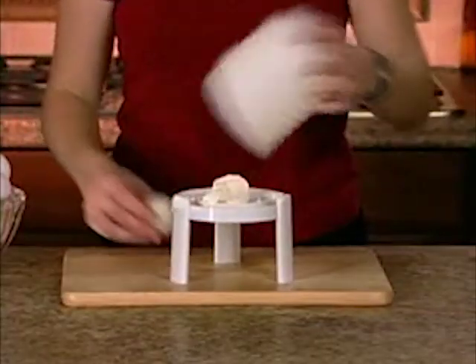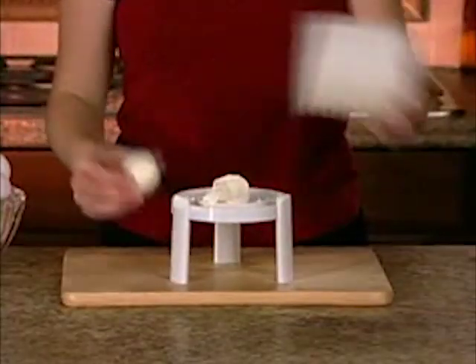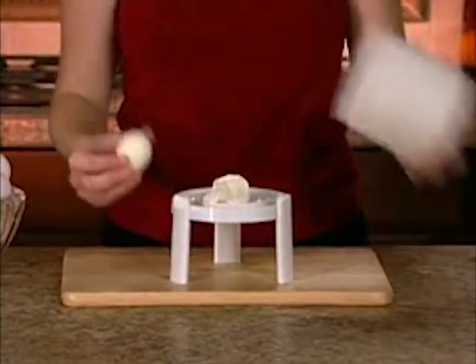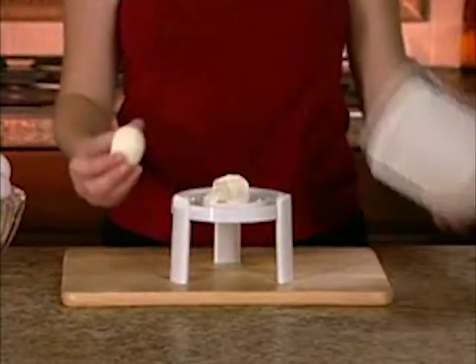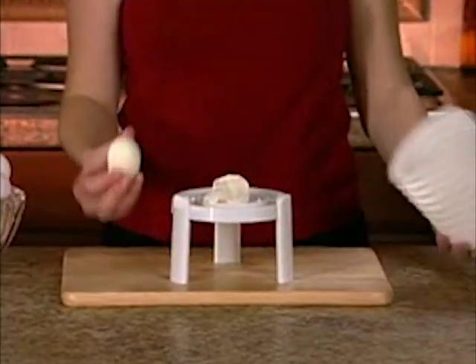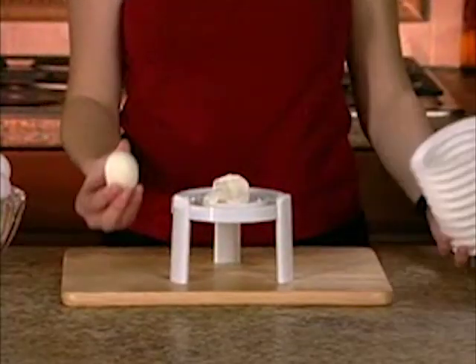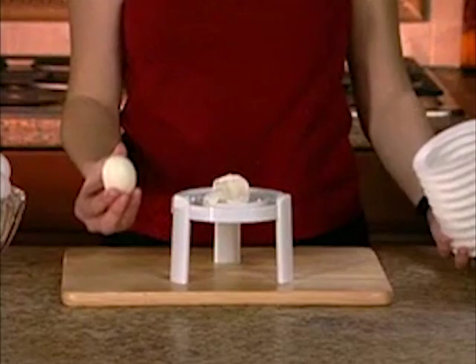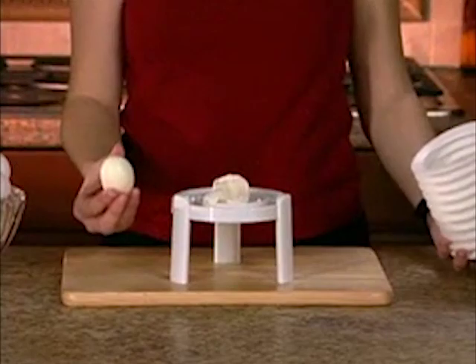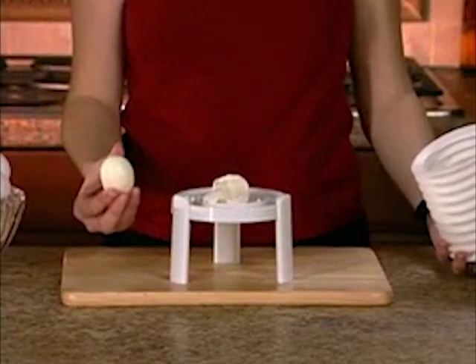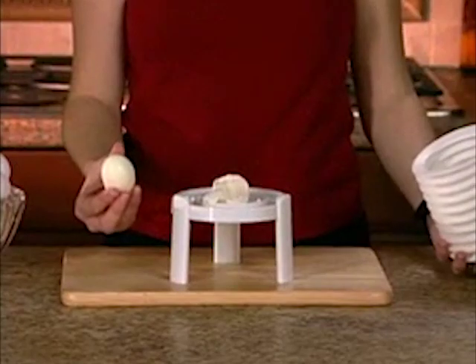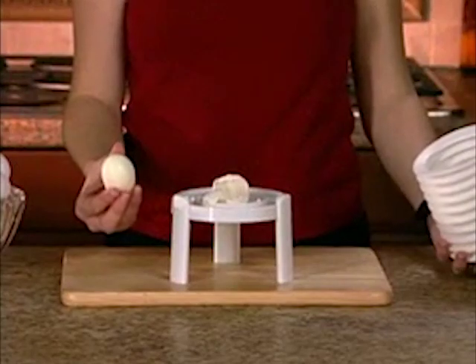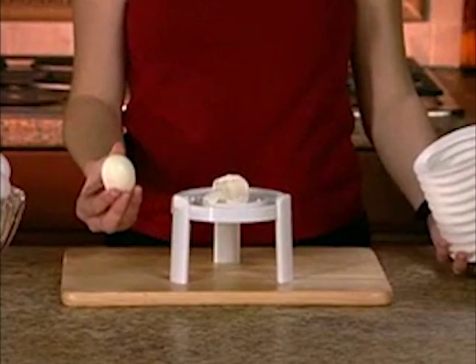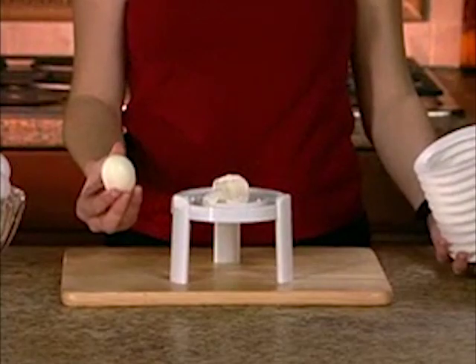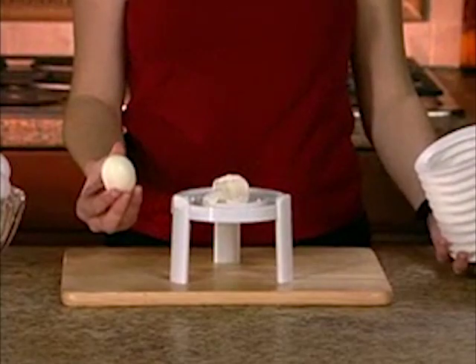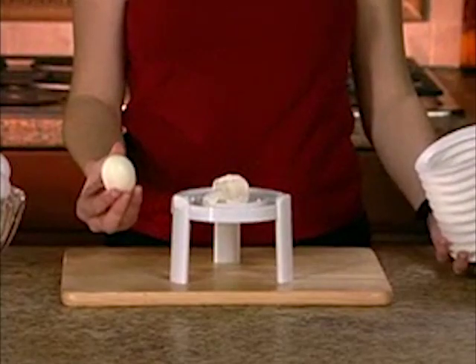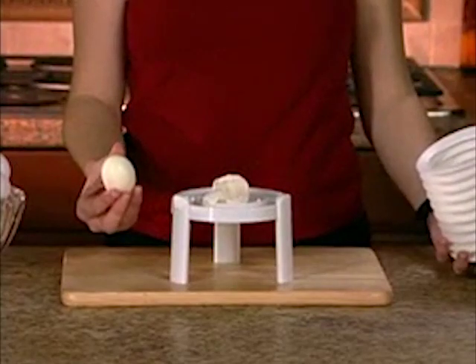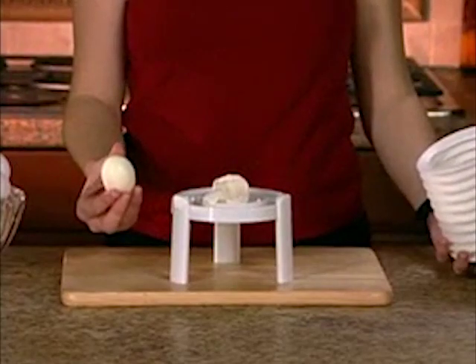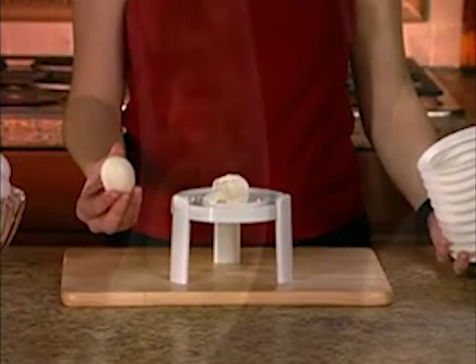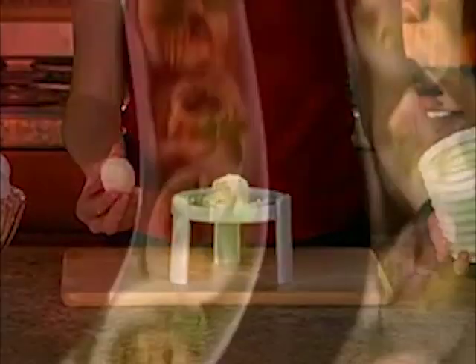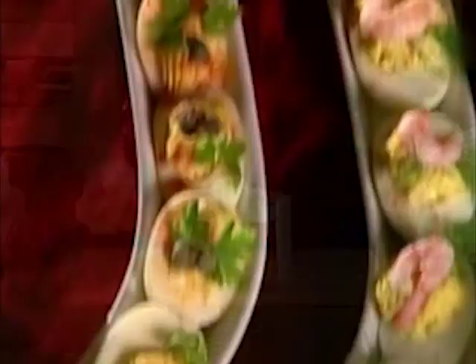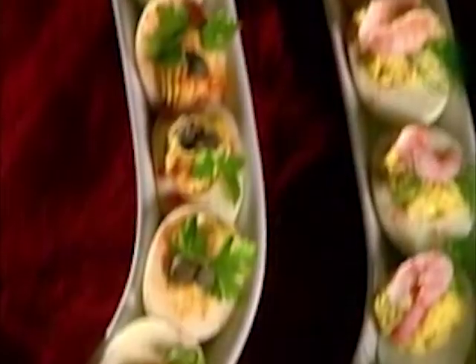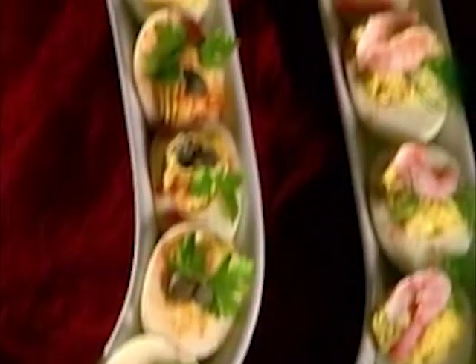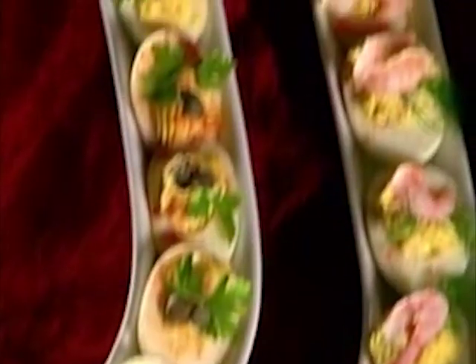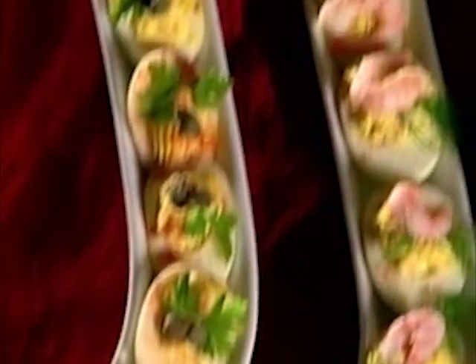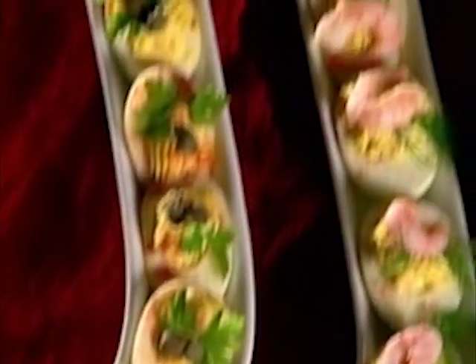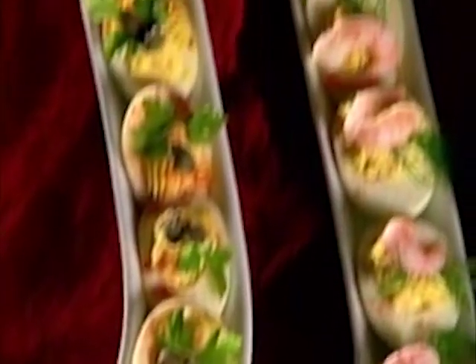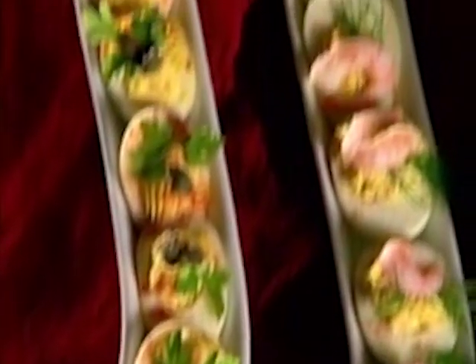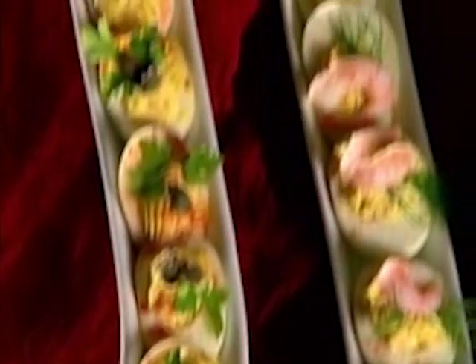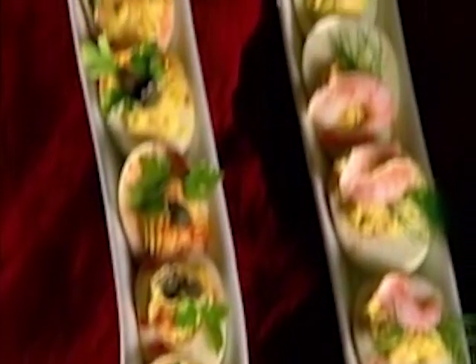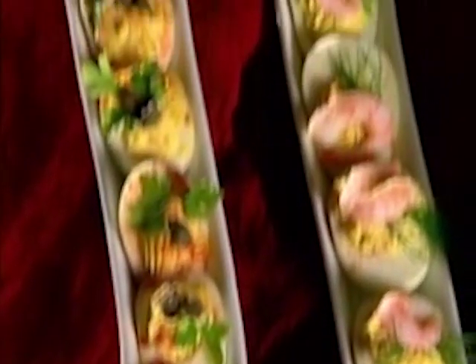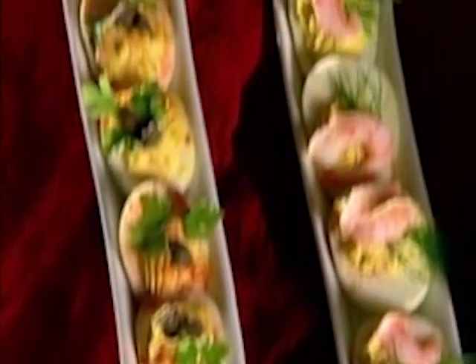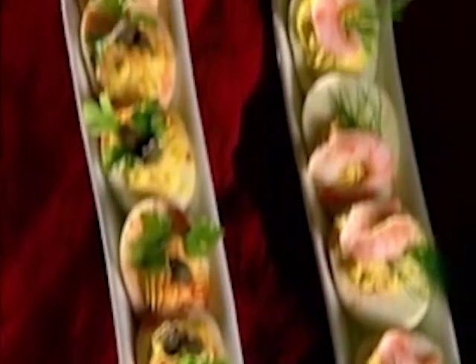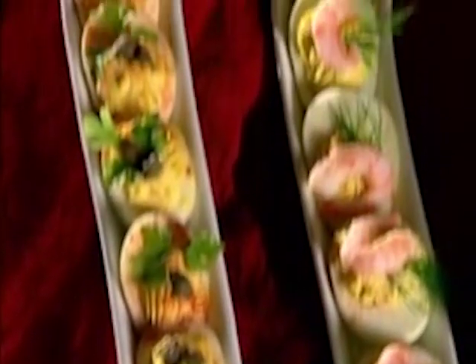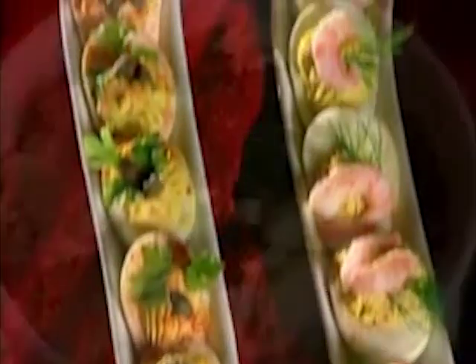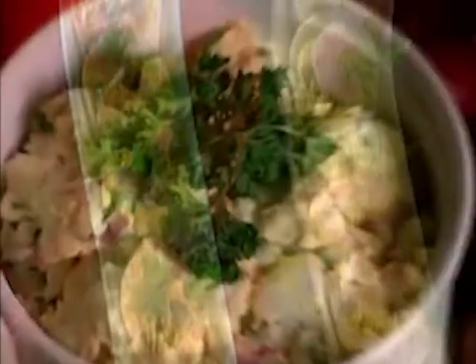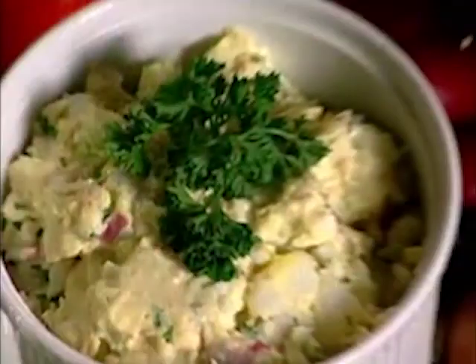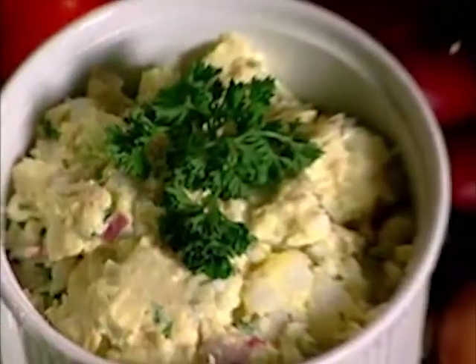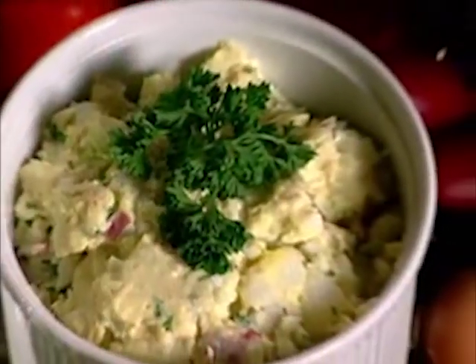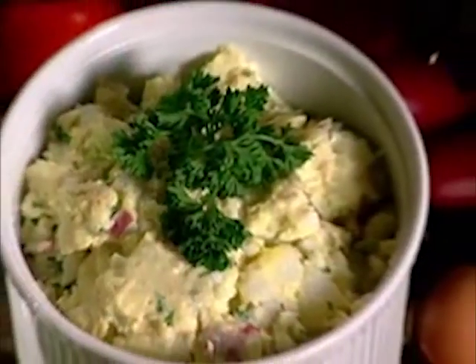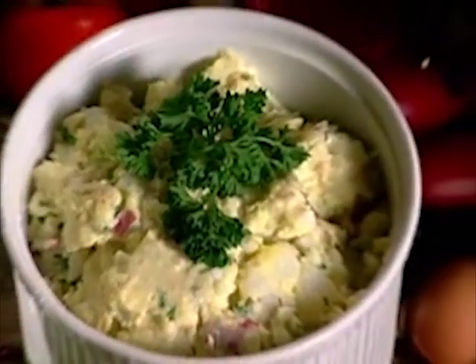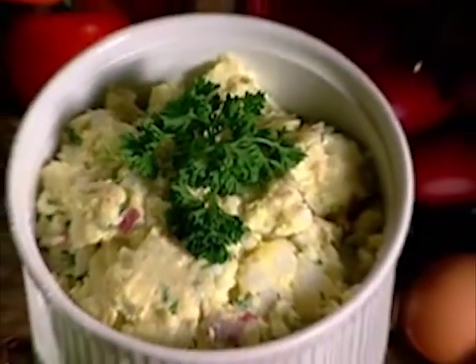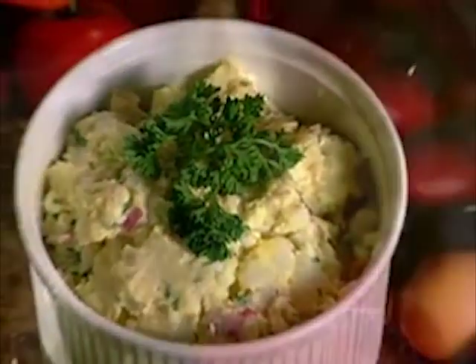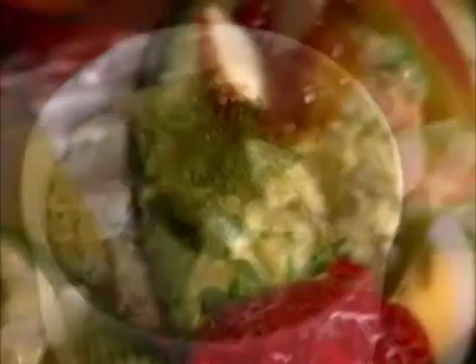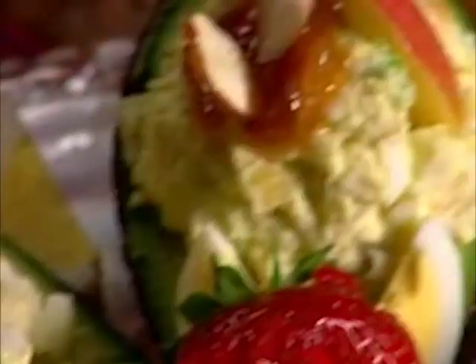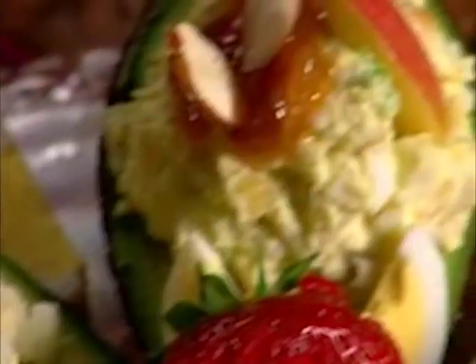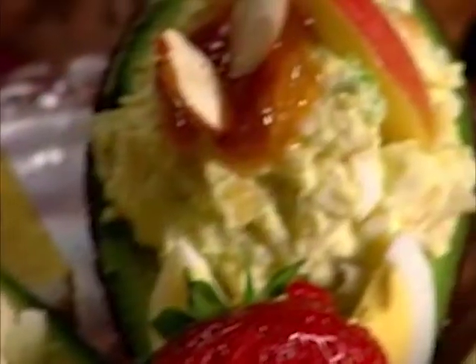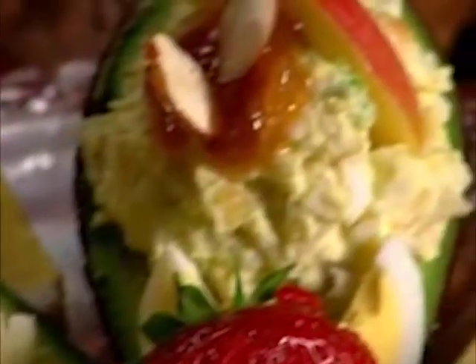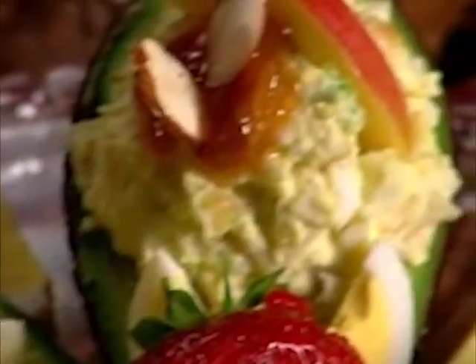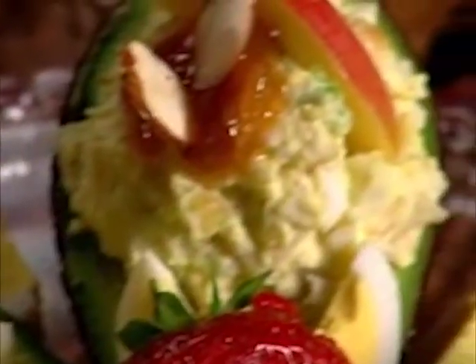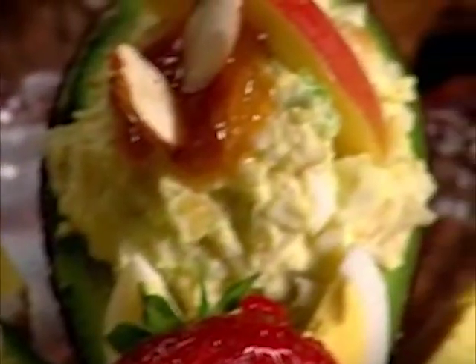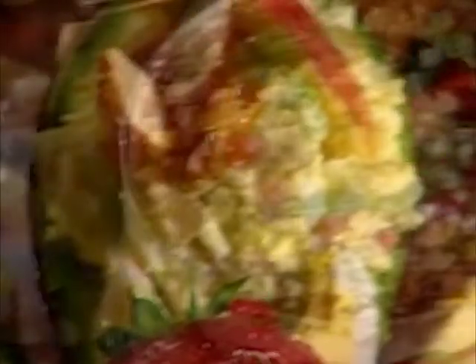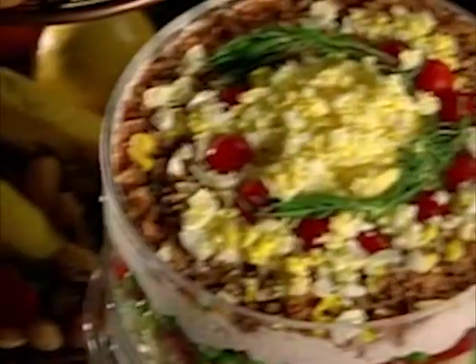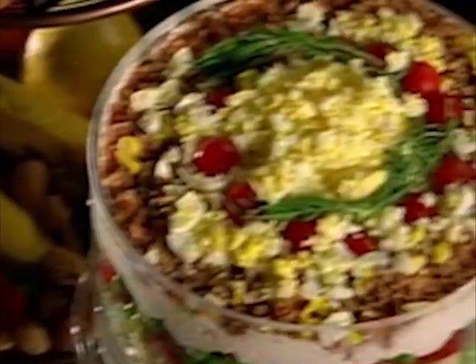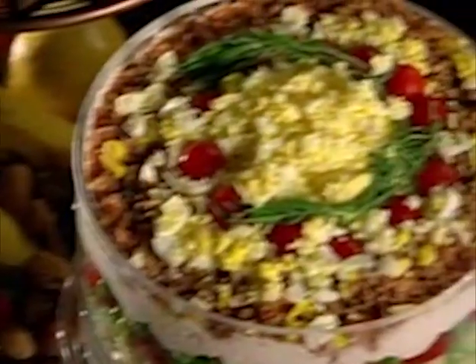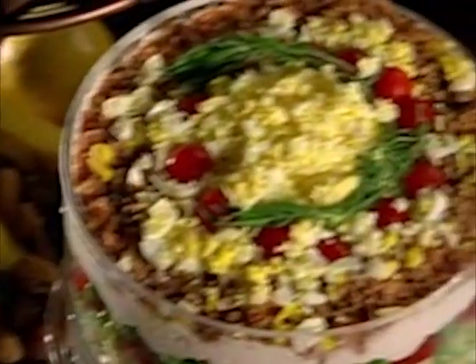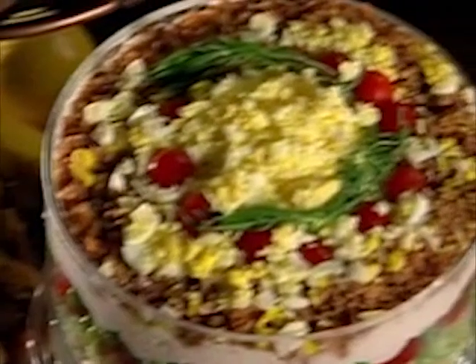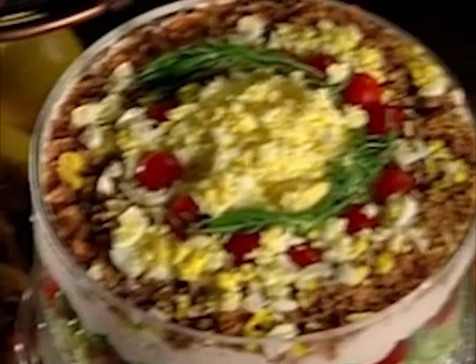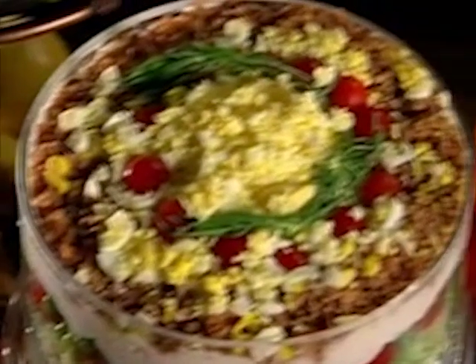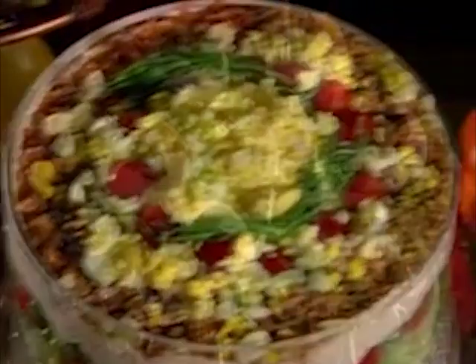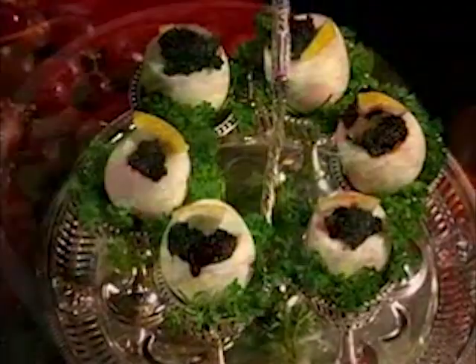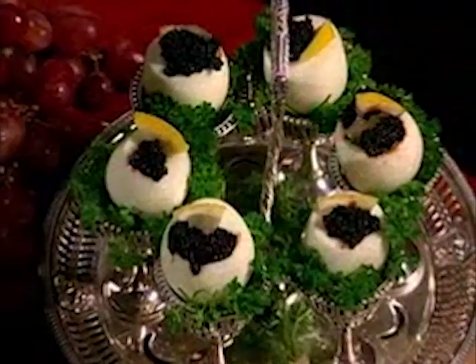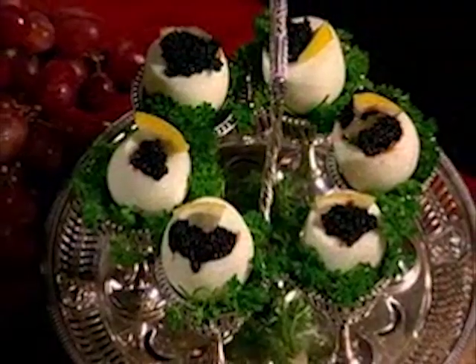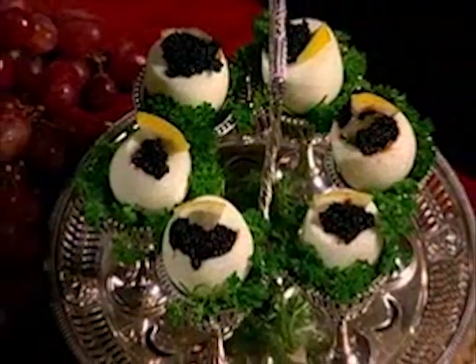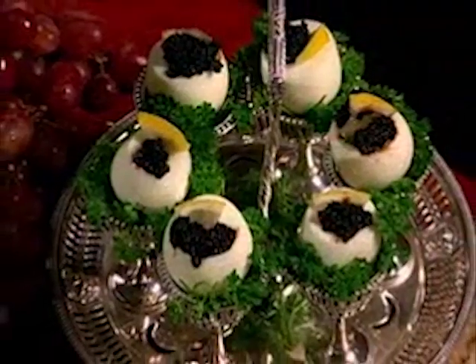The Extractor peels hard boiled eggs instantly and perfectly. Make mouthwatering deviled eggs, egg salad, apple egg delight, egg trifle and much more.